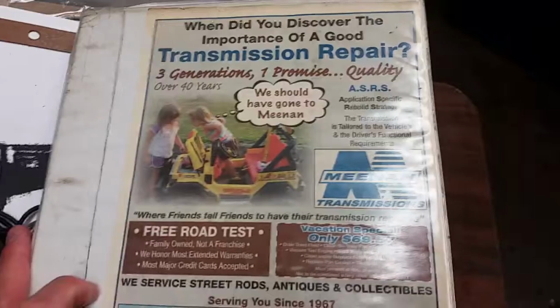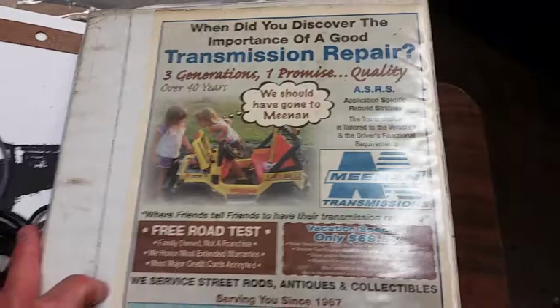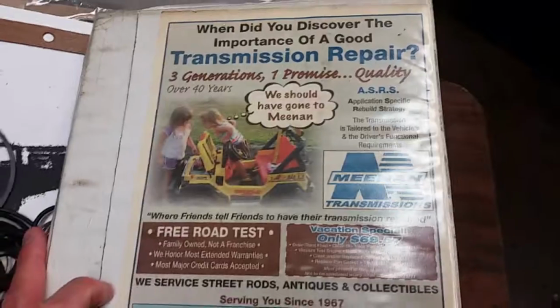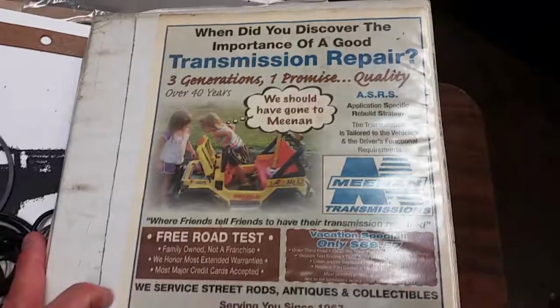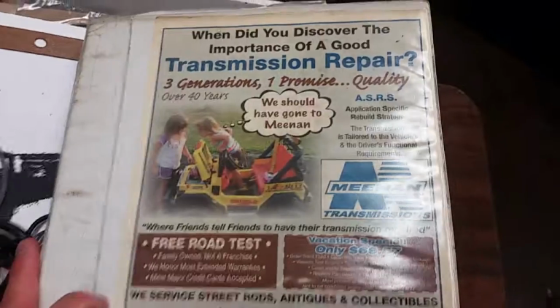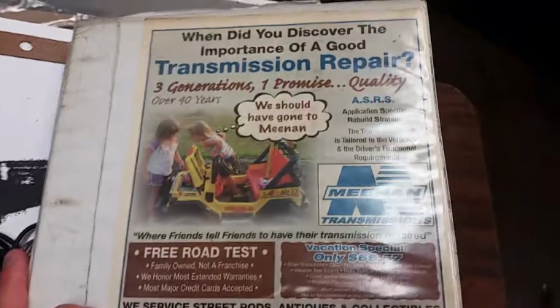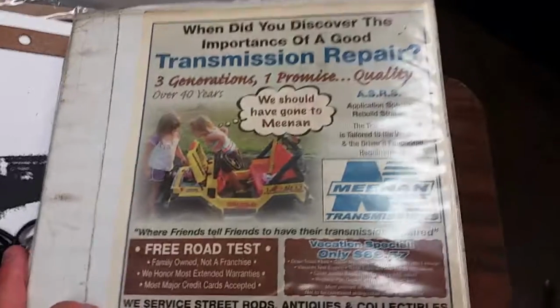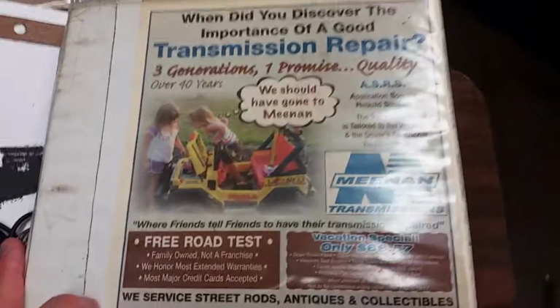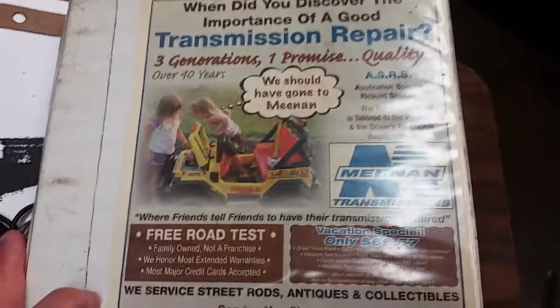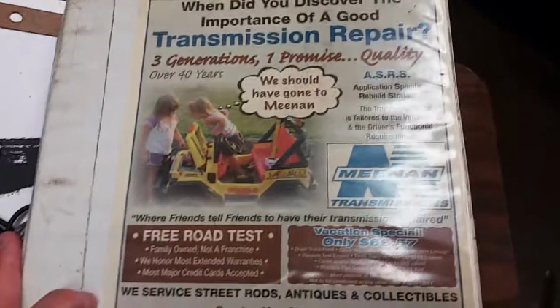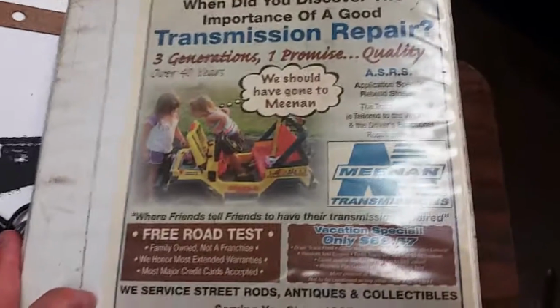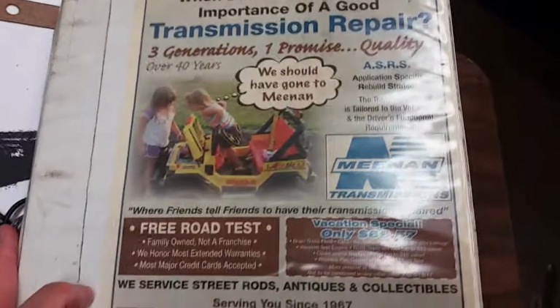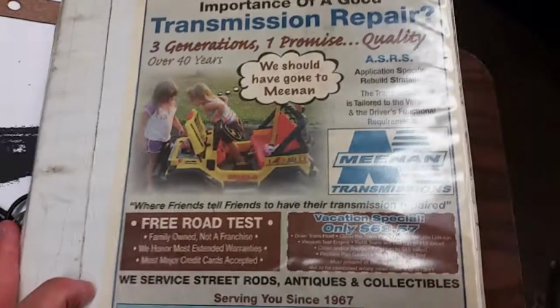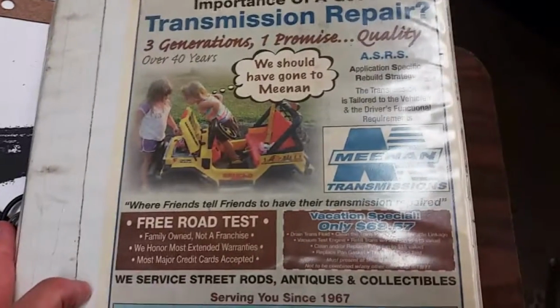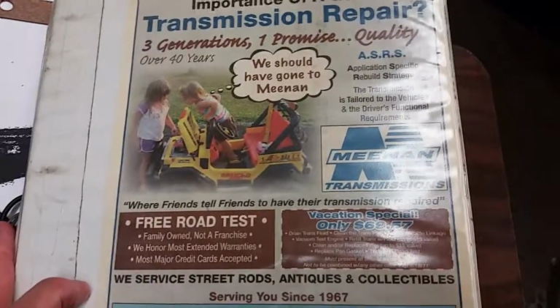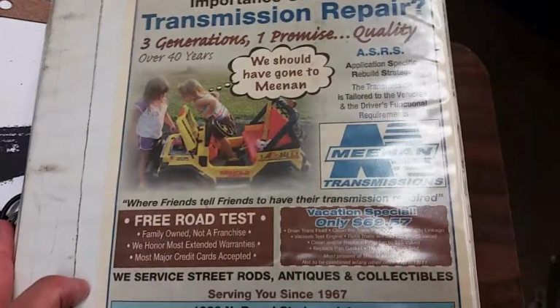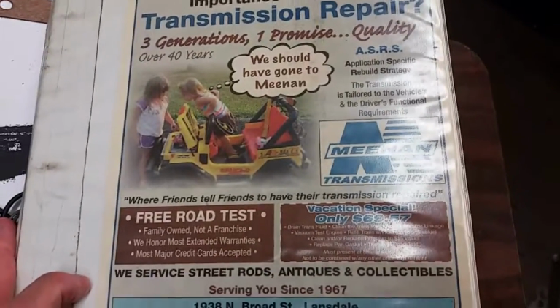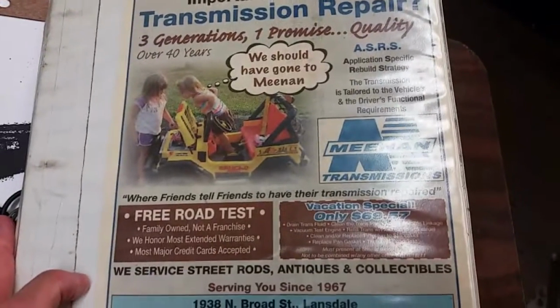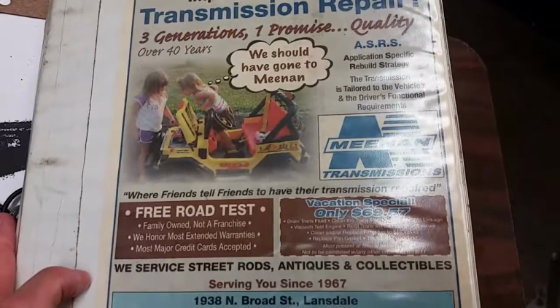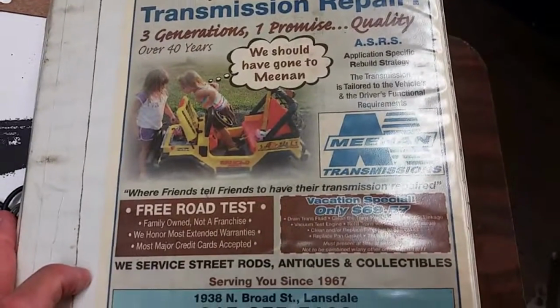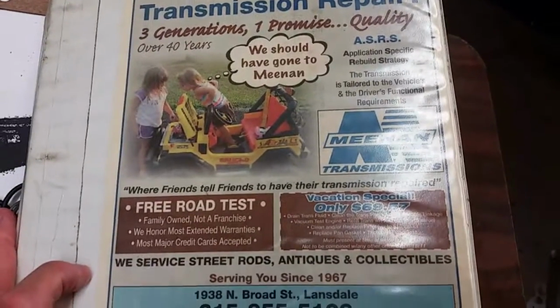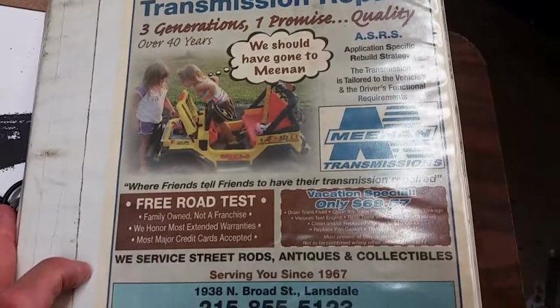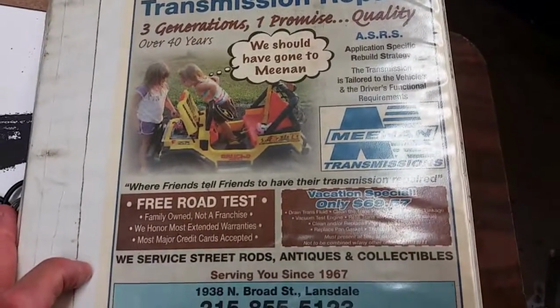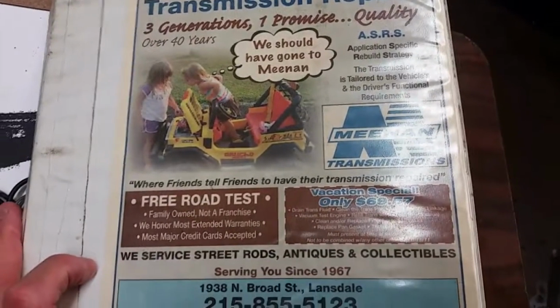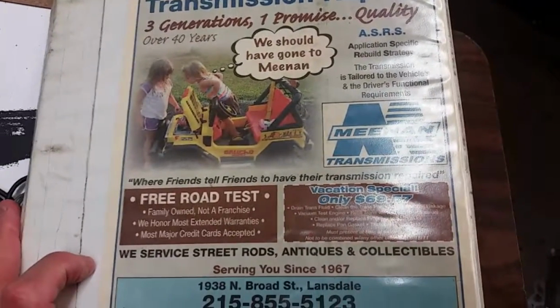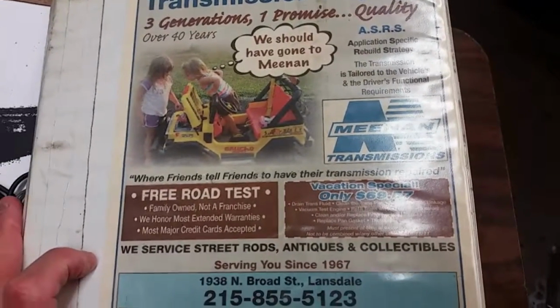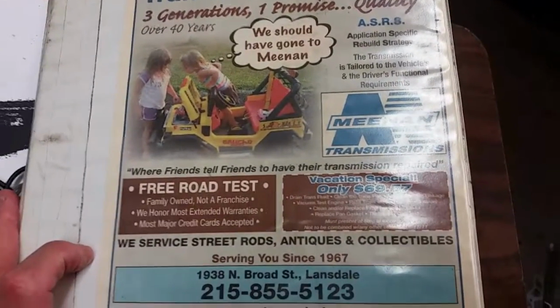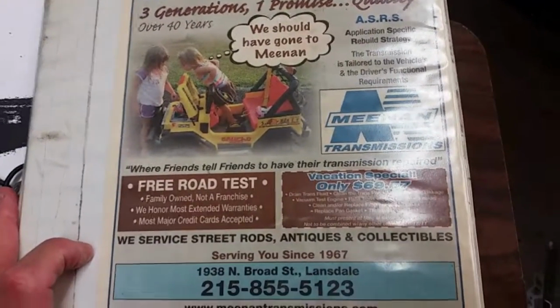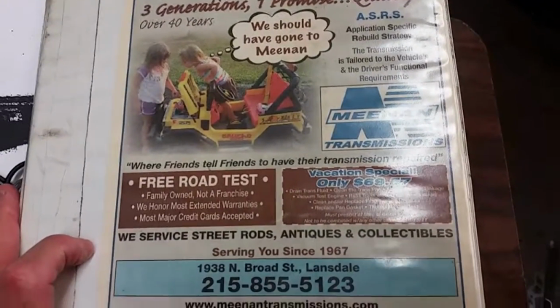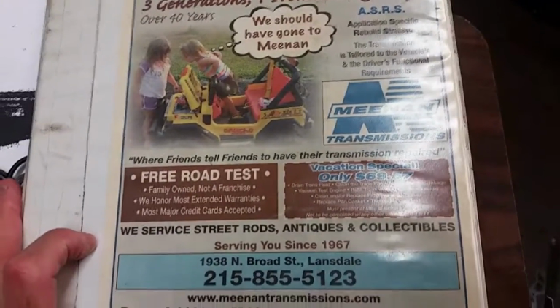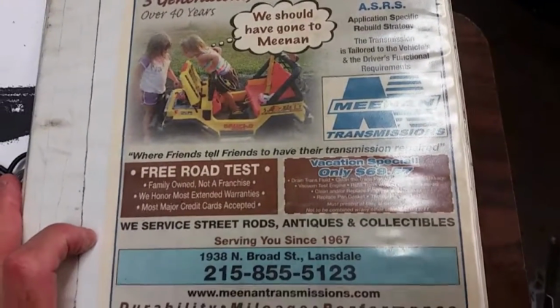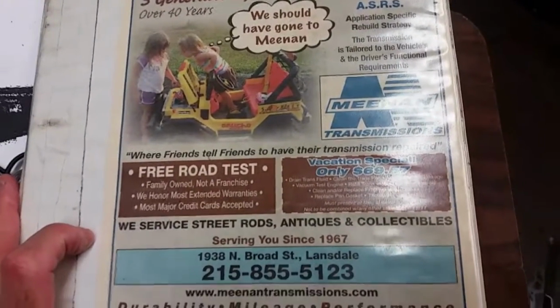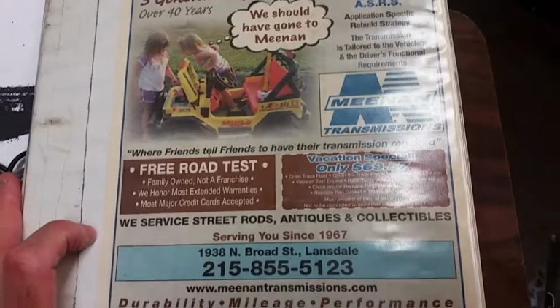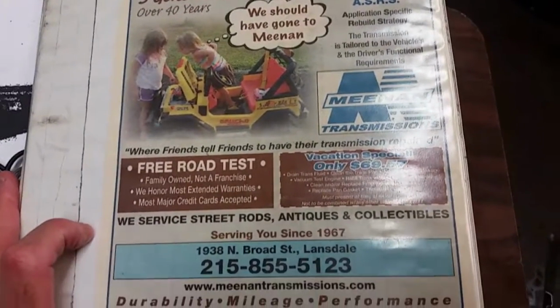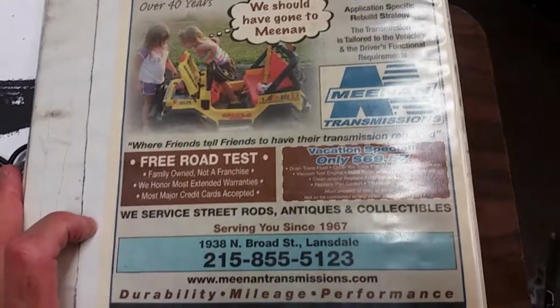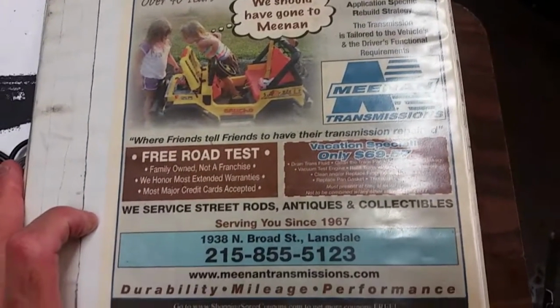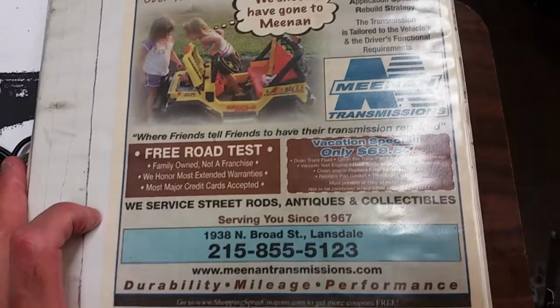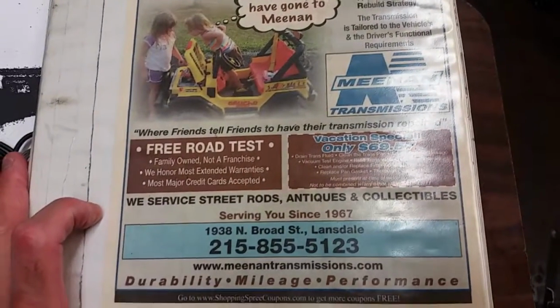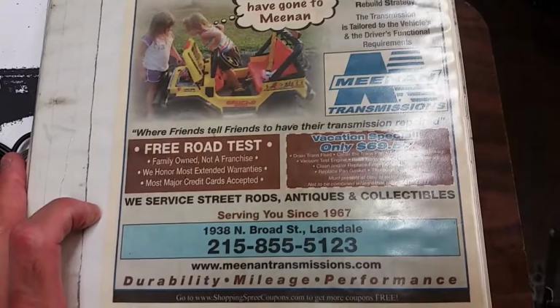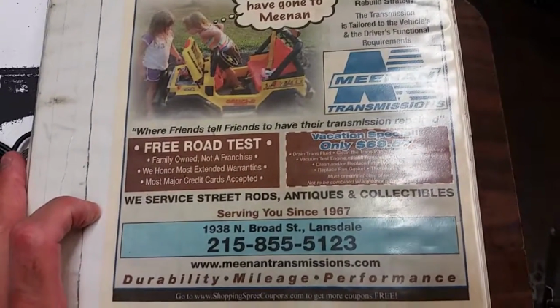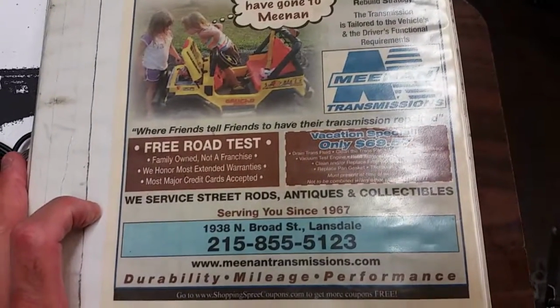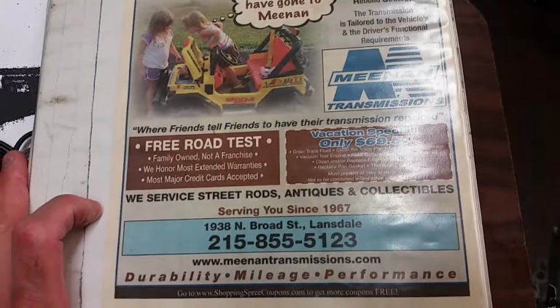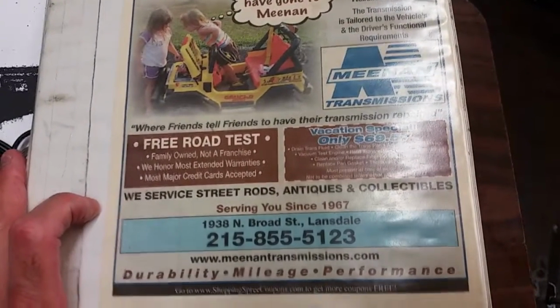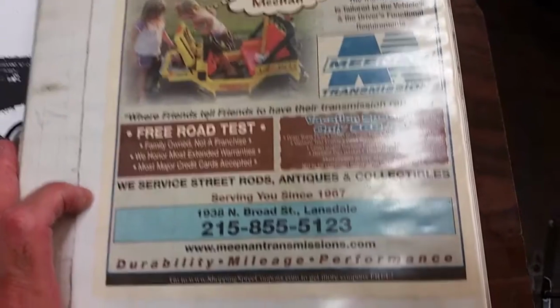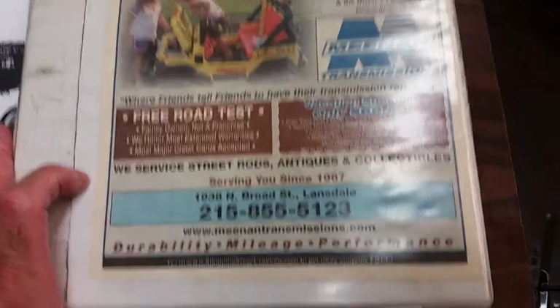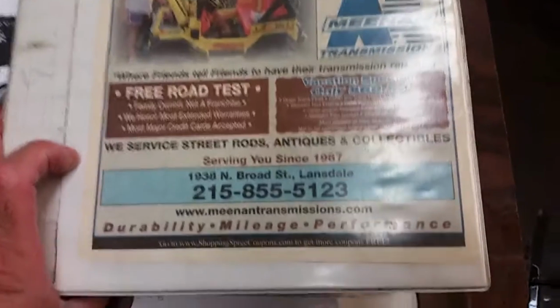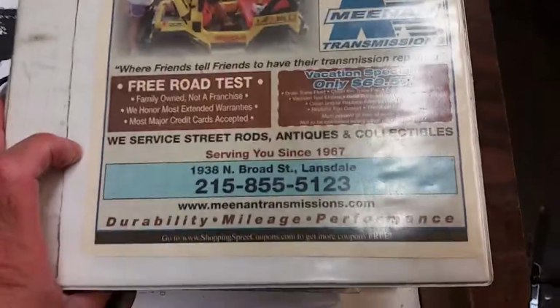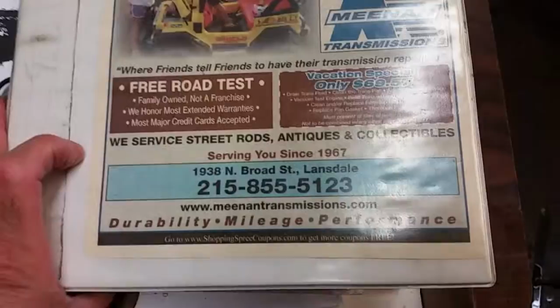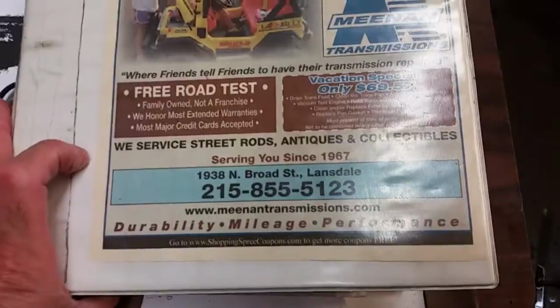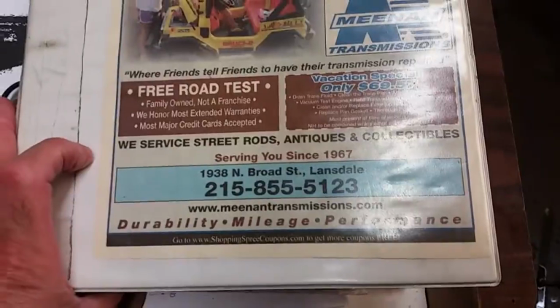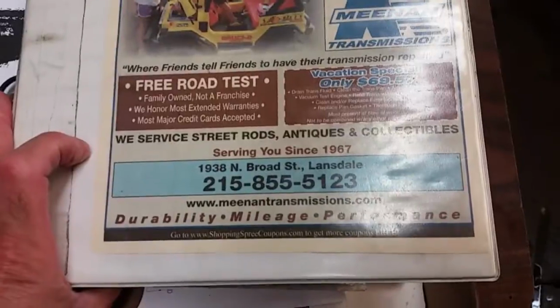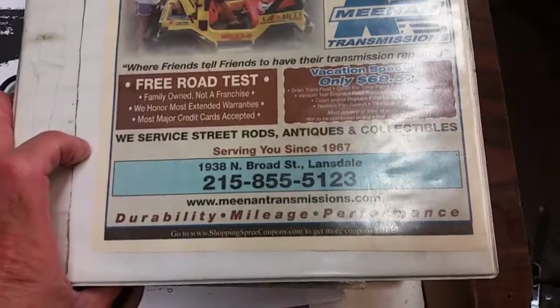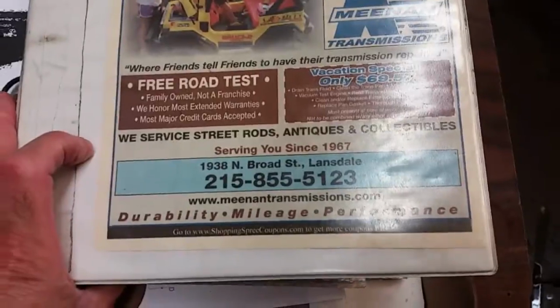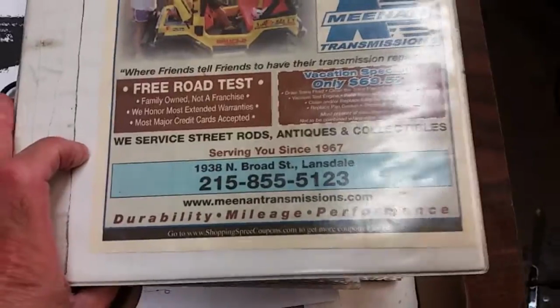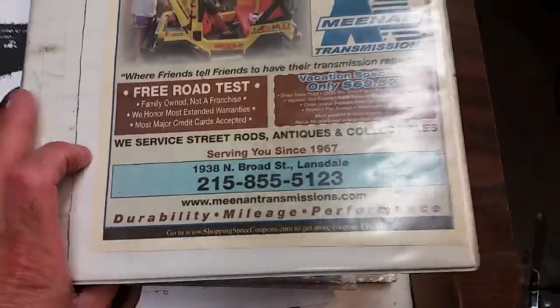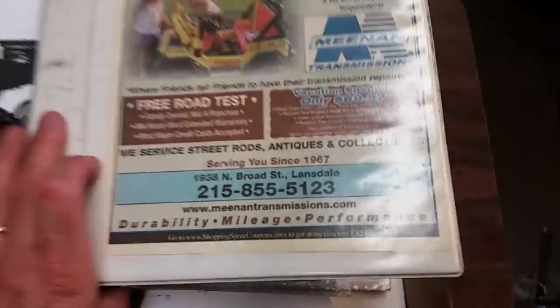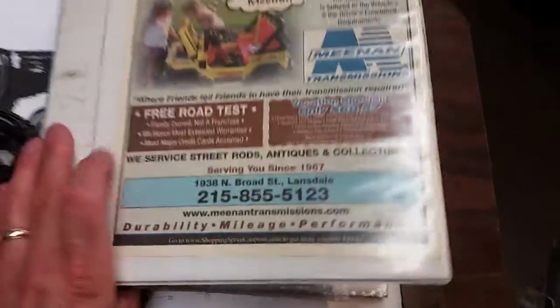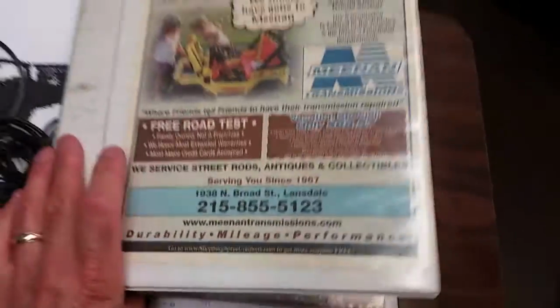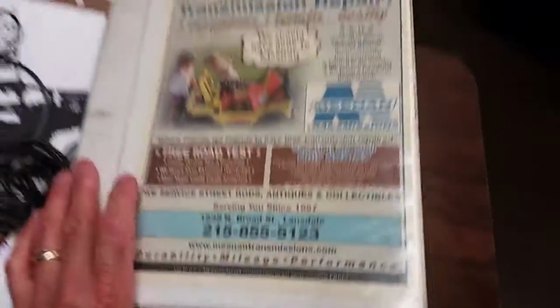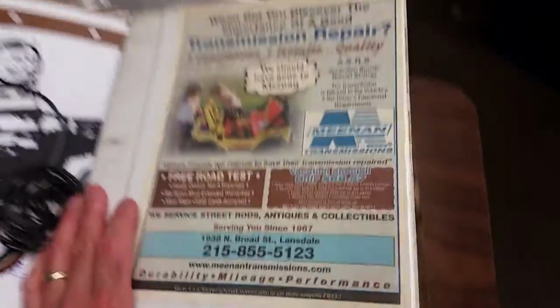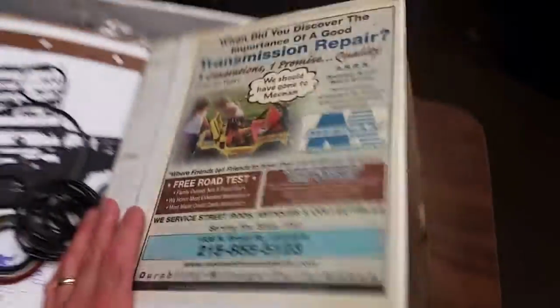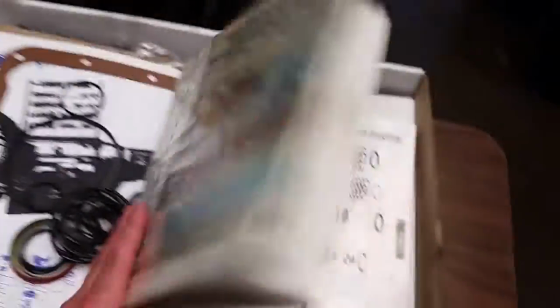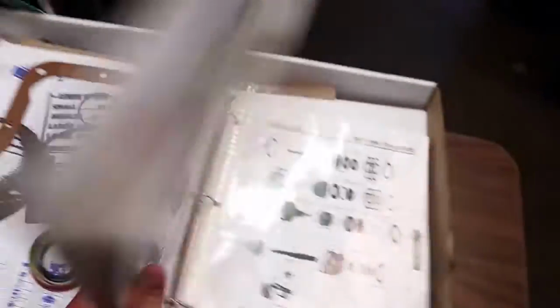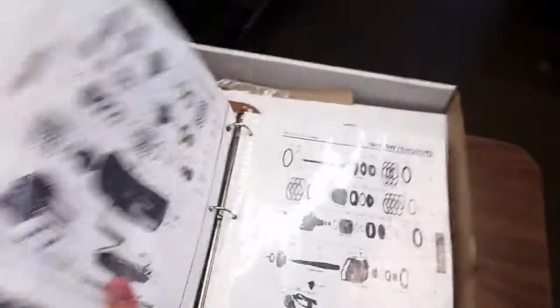Another video from Meanin Transmissions, two locations — one in Willow Grove and one in Lansdale. You can reach us at meanintransmissions.com.